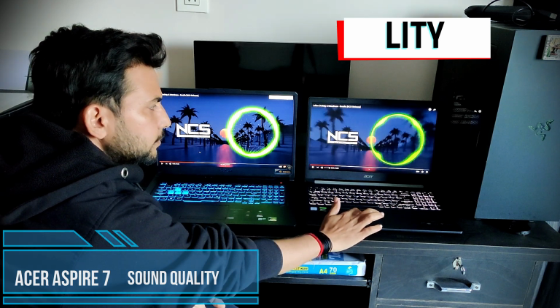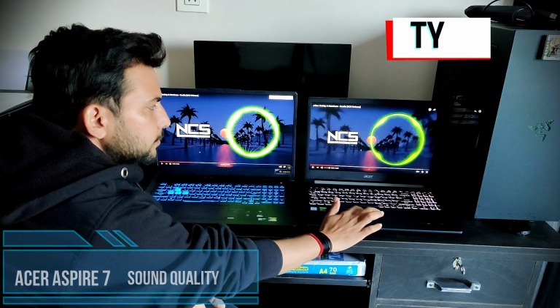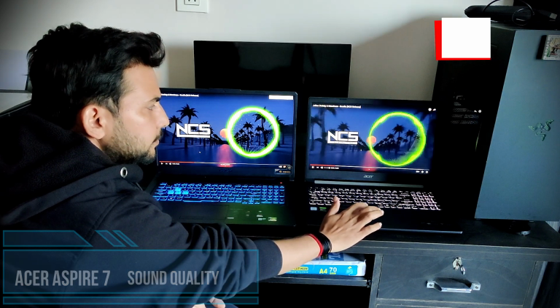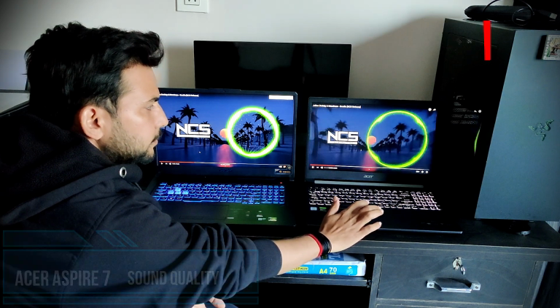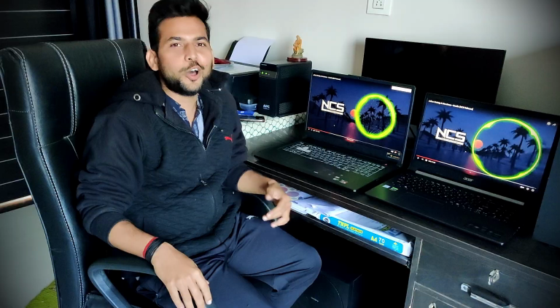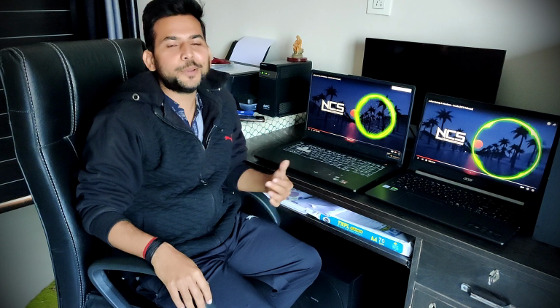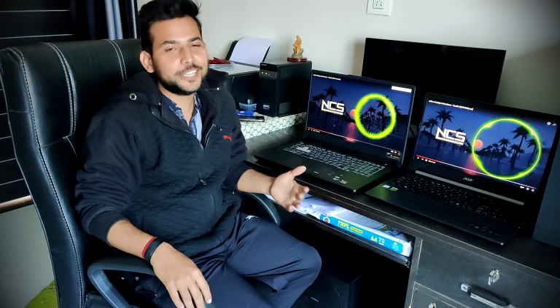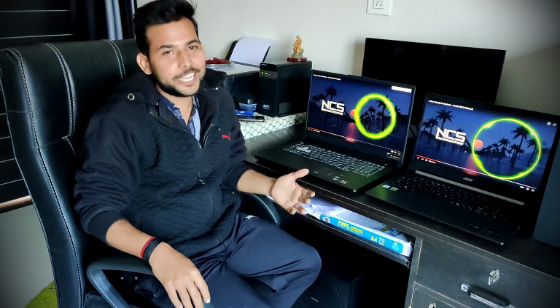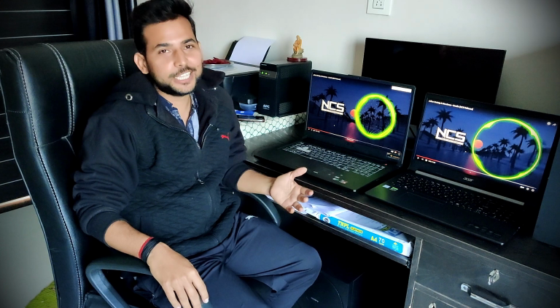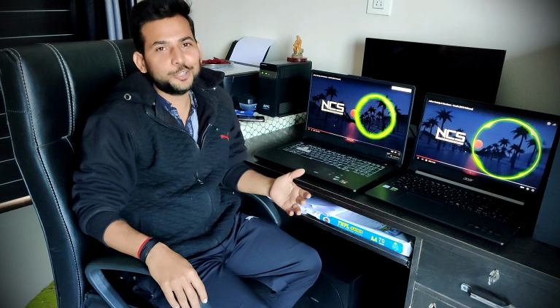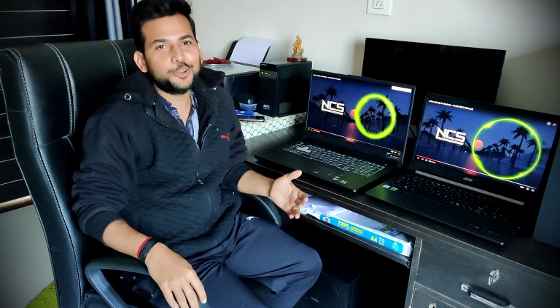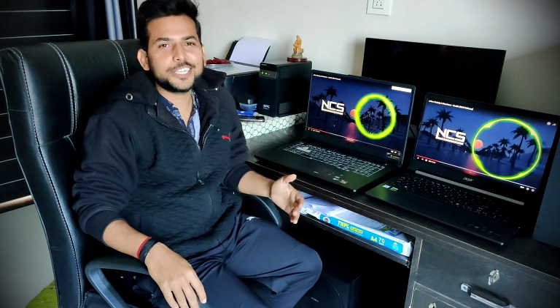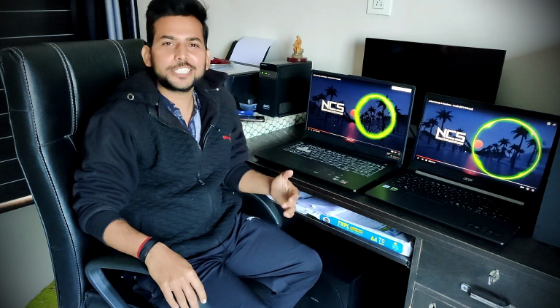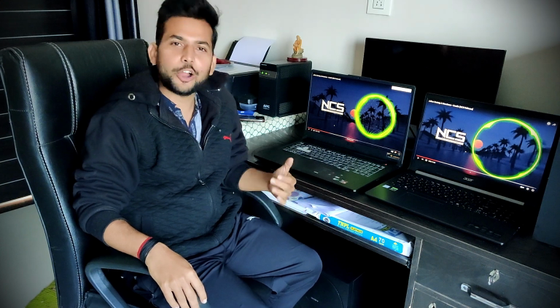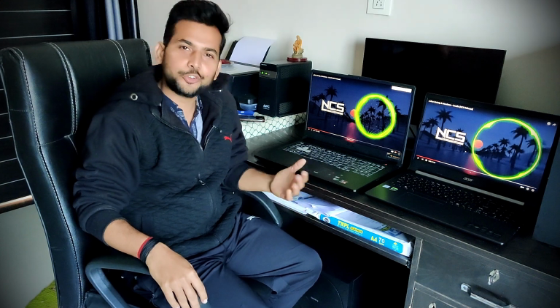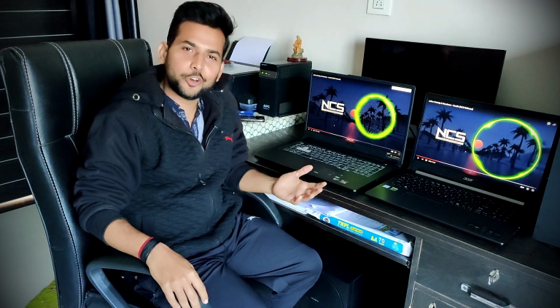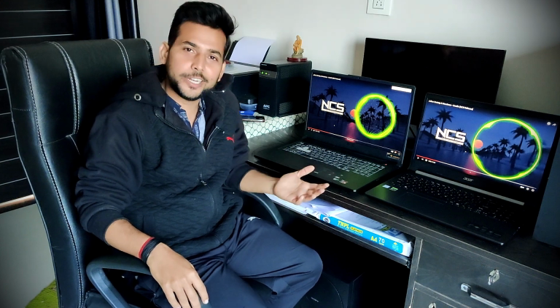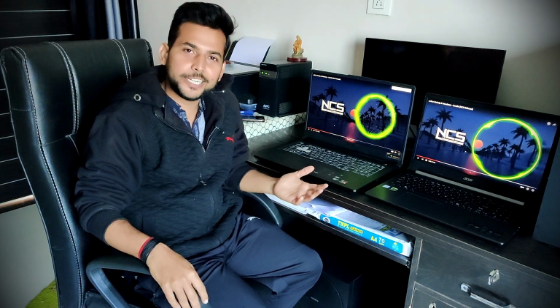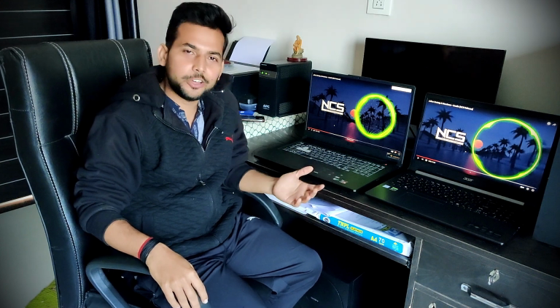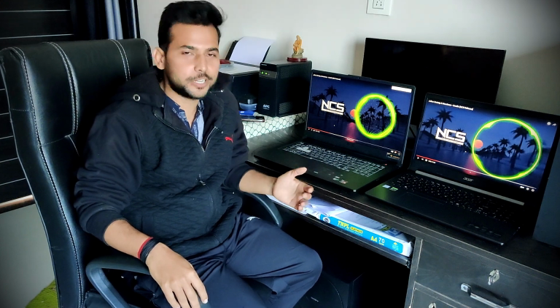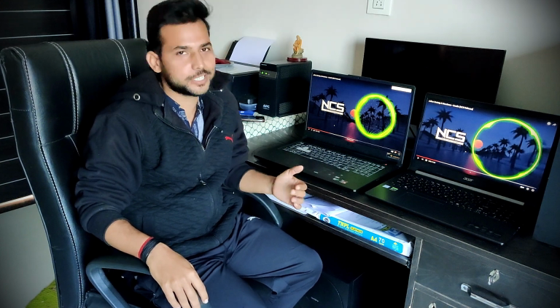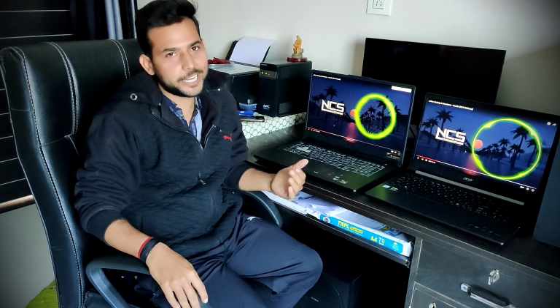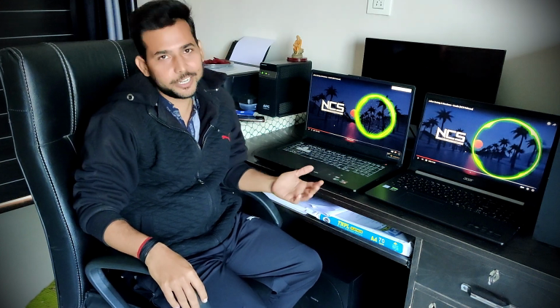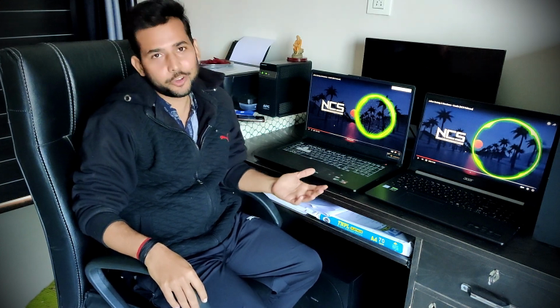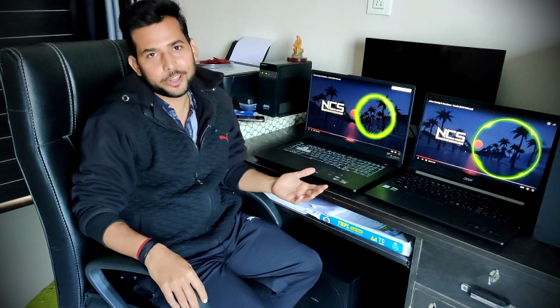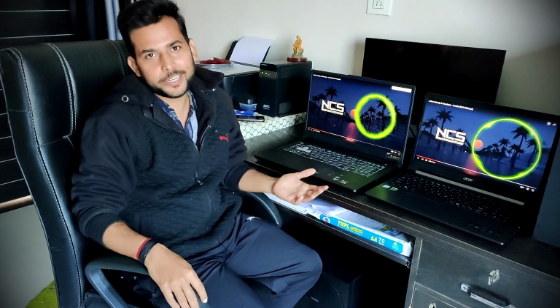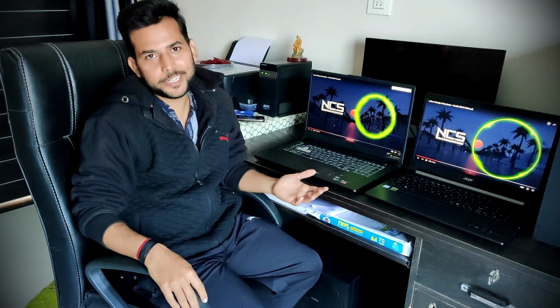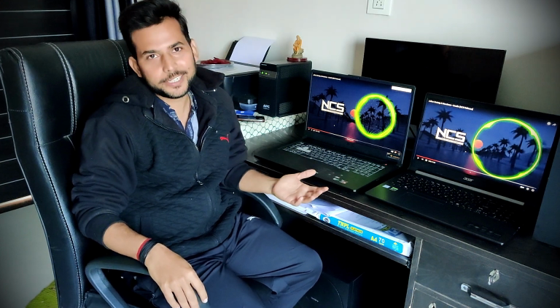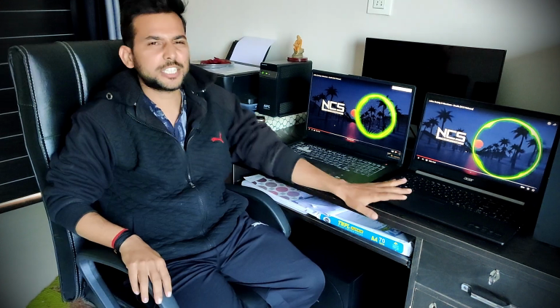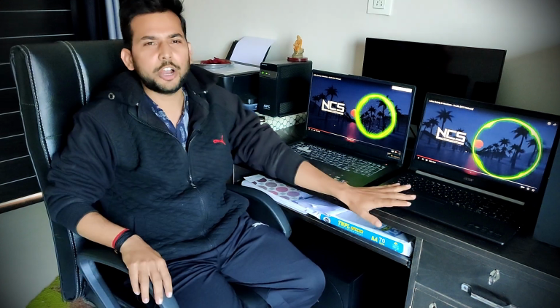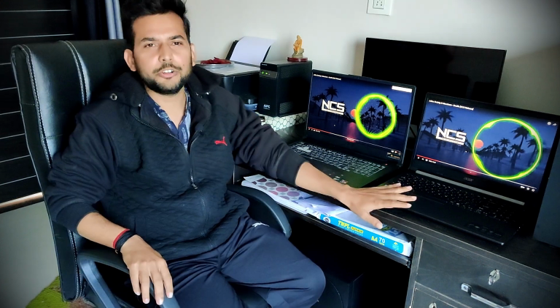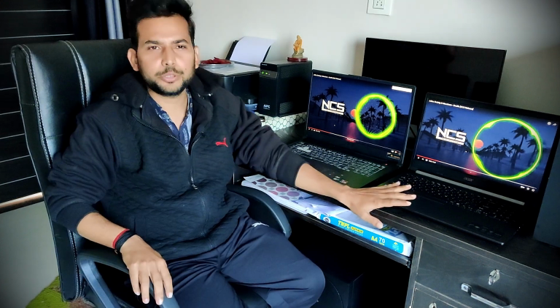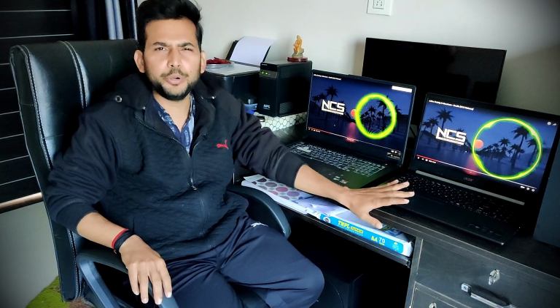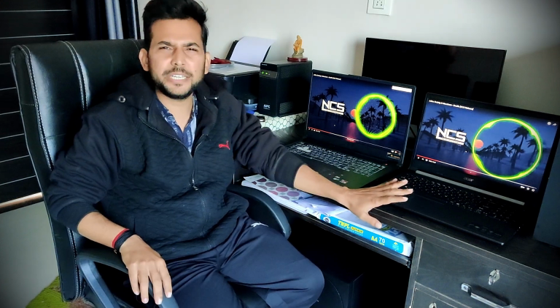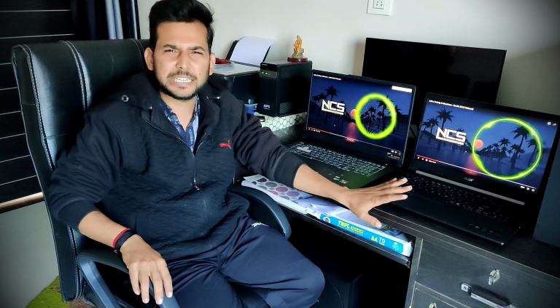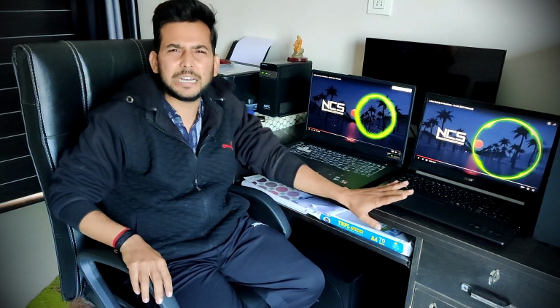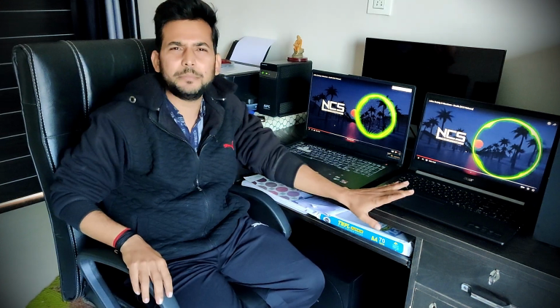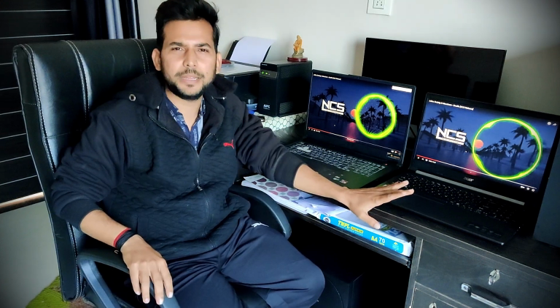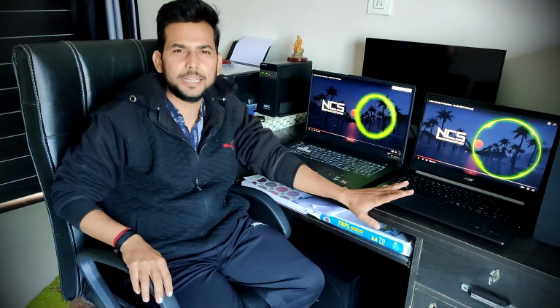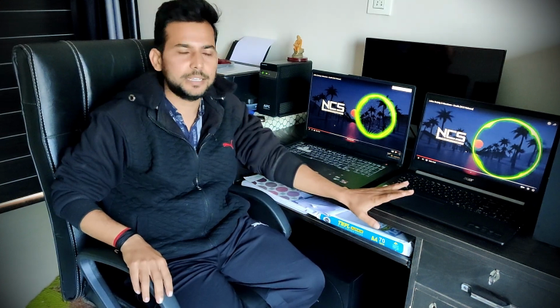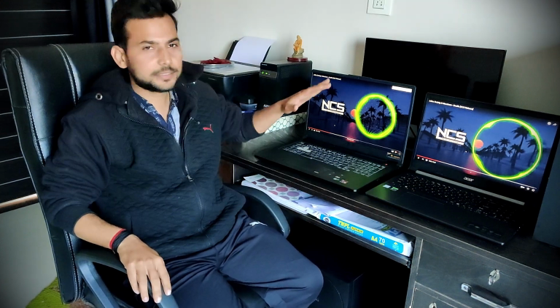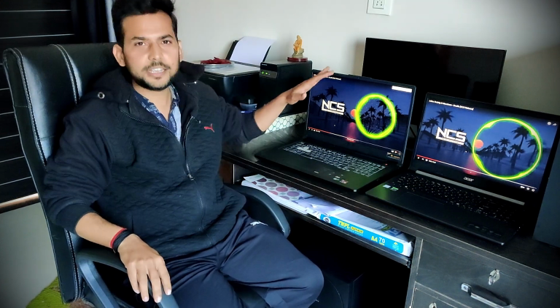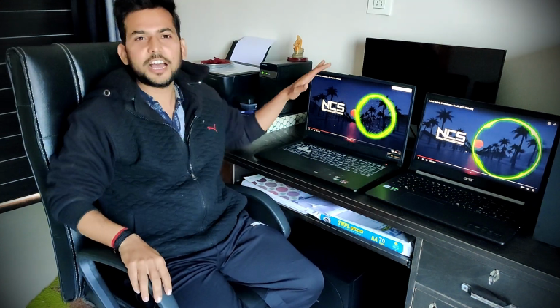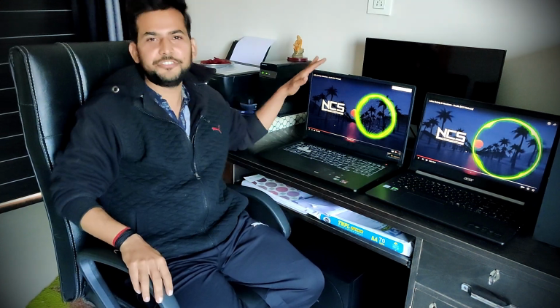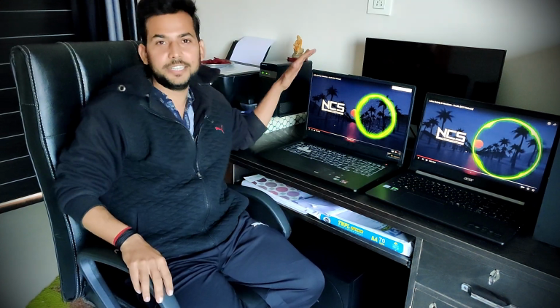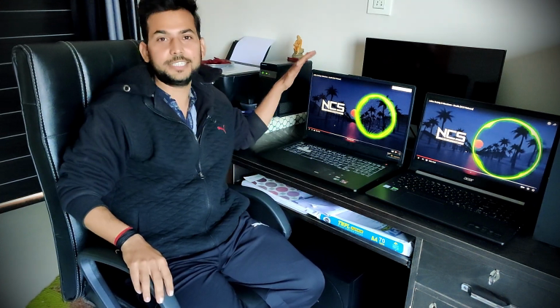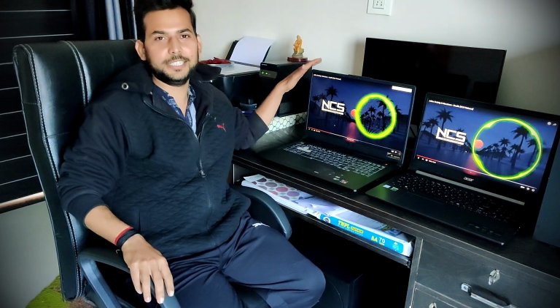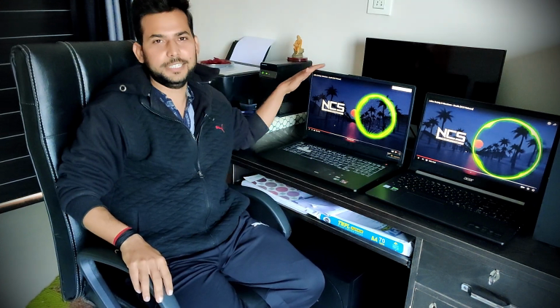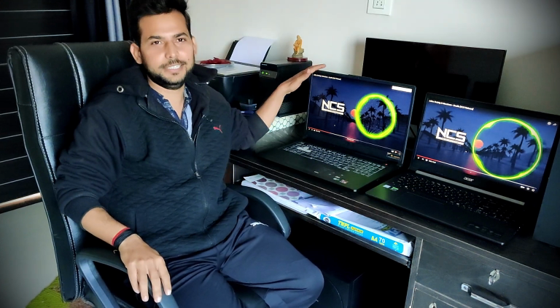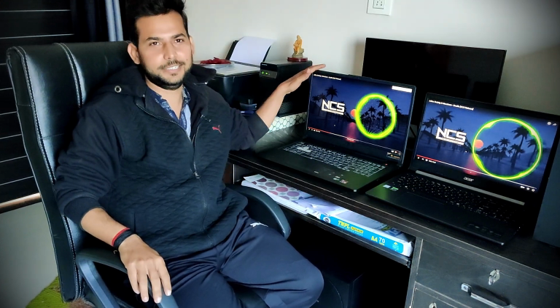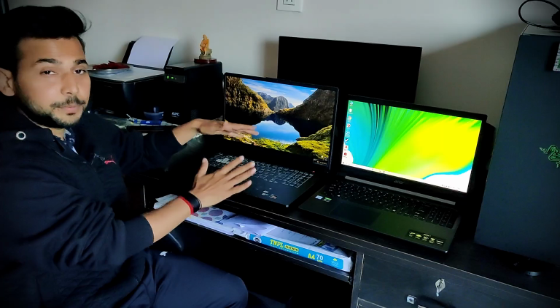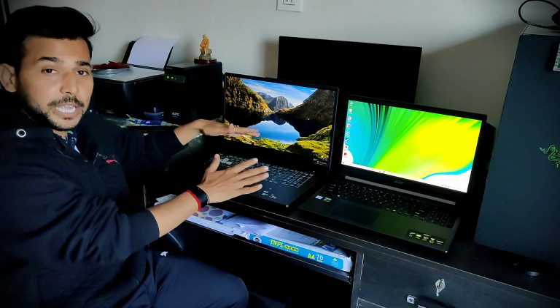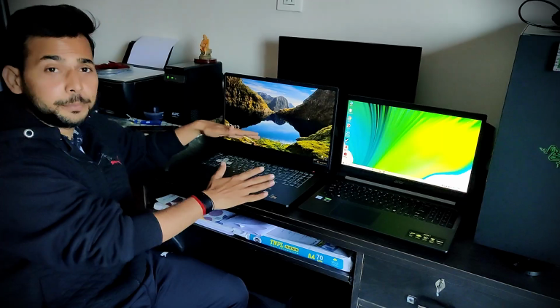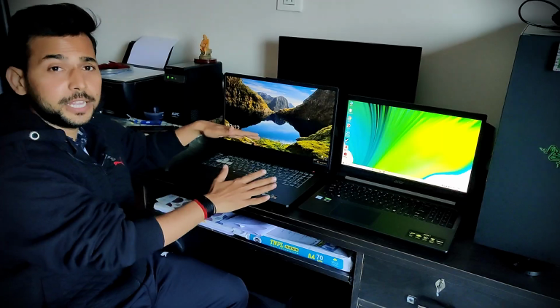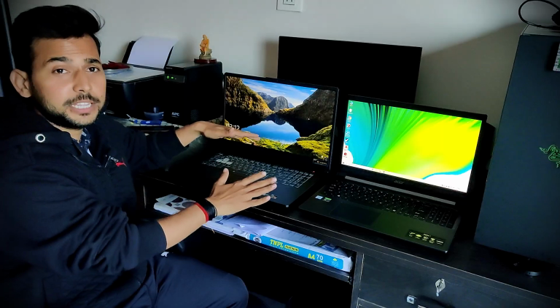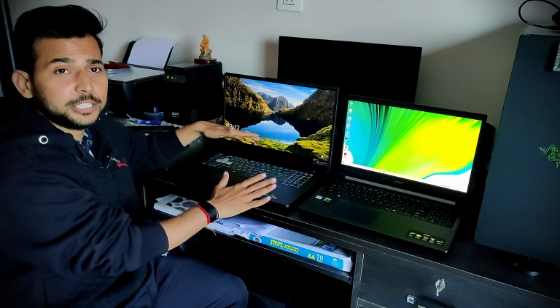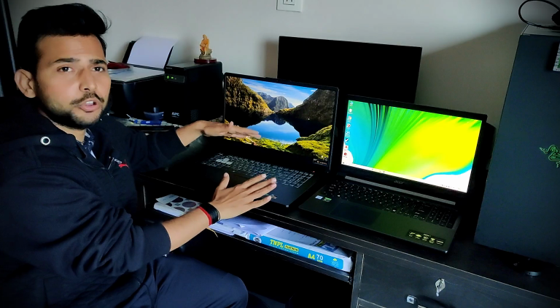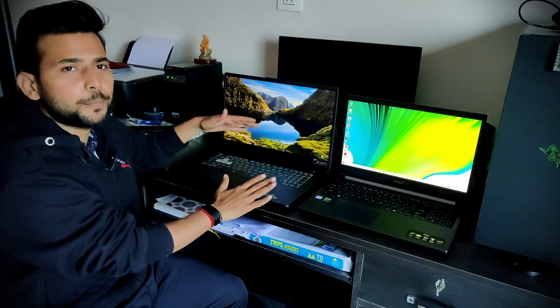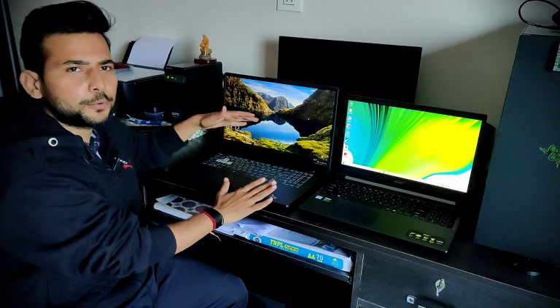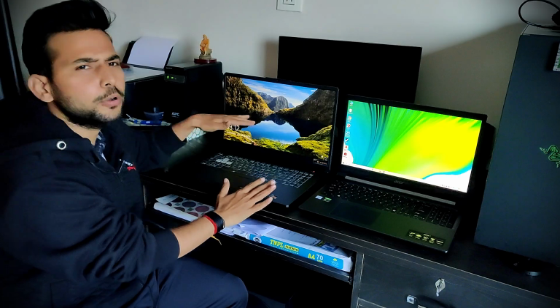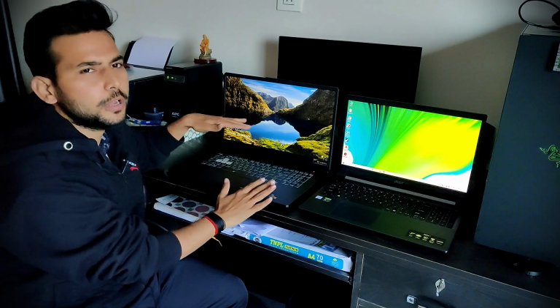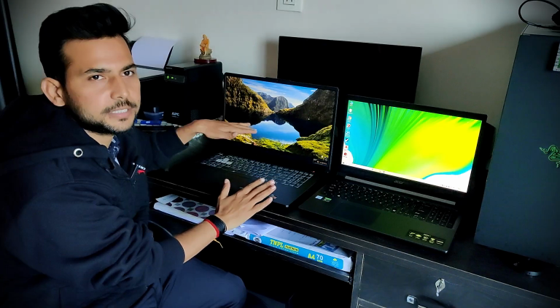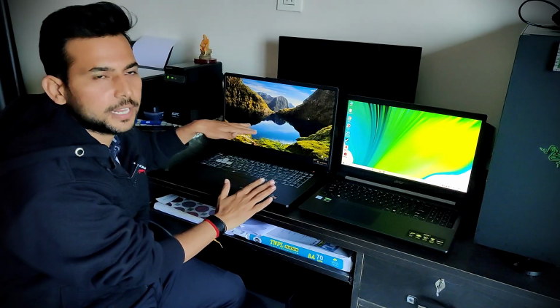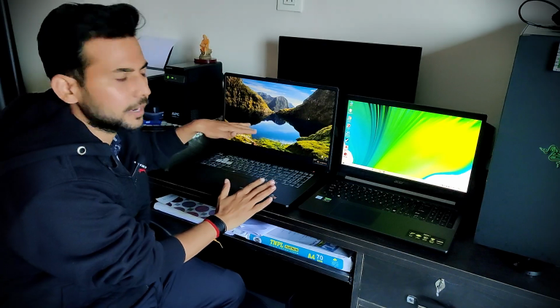So you have seen both the sound quality and screen quality. The sound is a little less on one, but the other is quite good. If you play games, you will feel good.